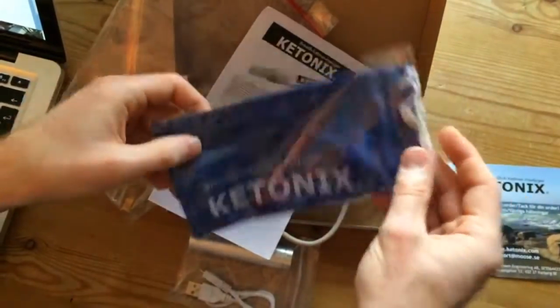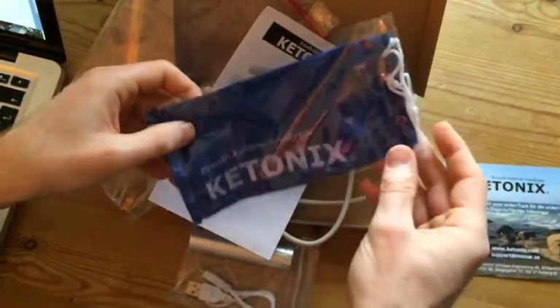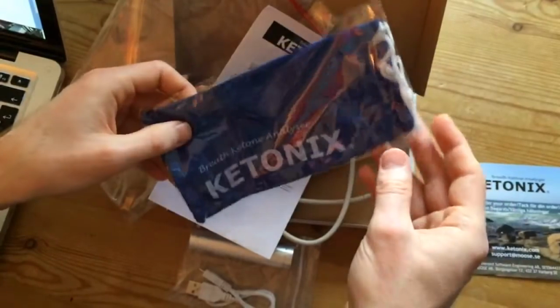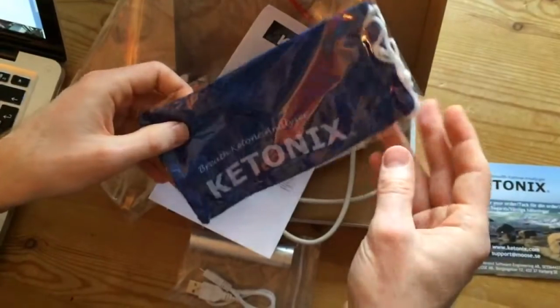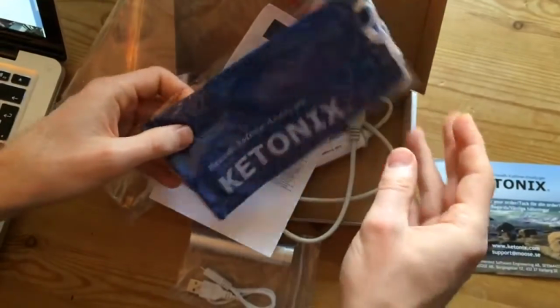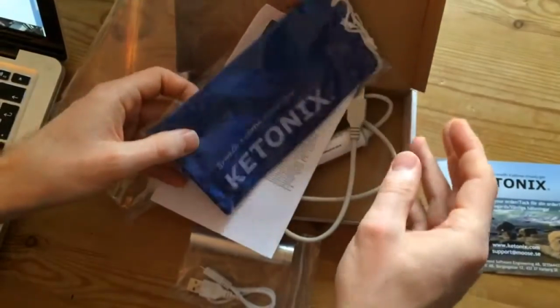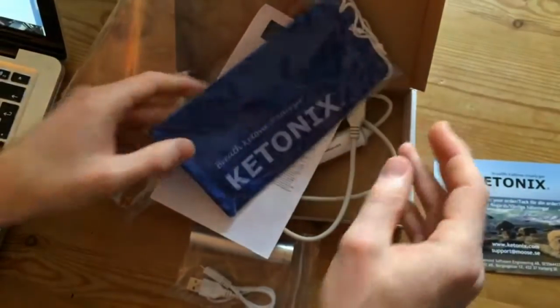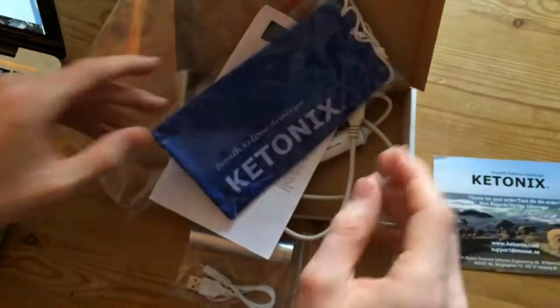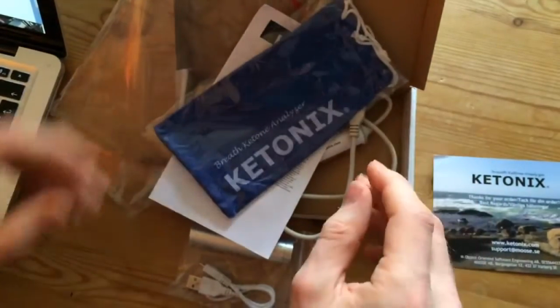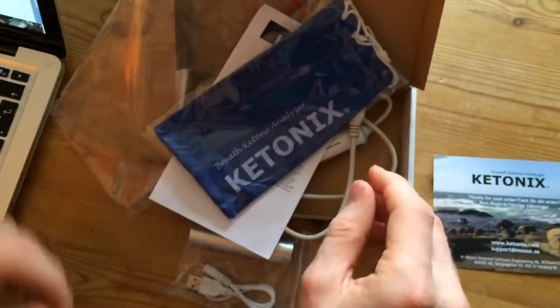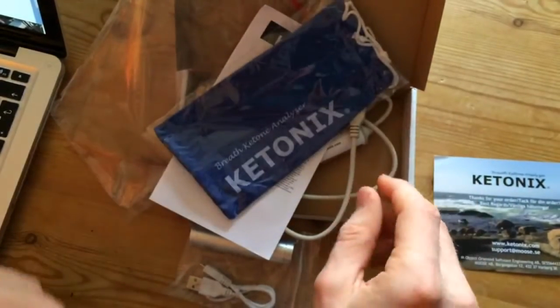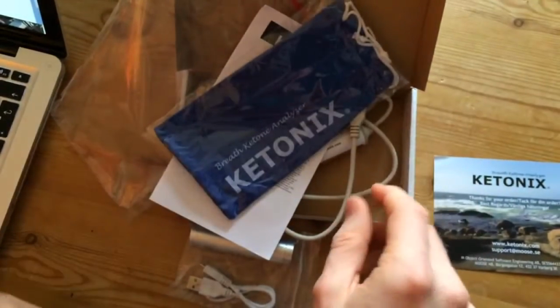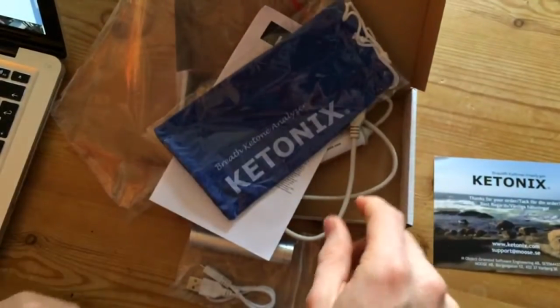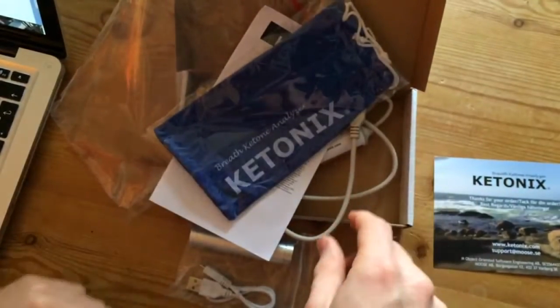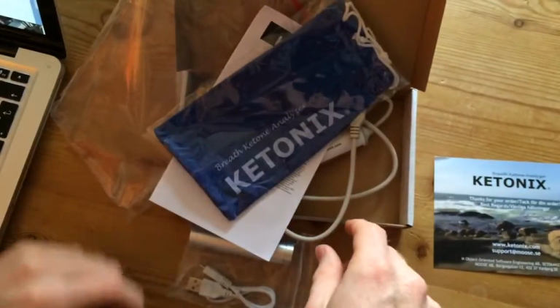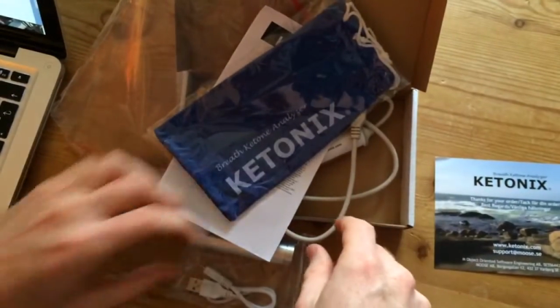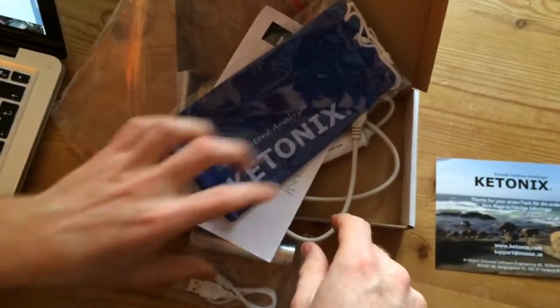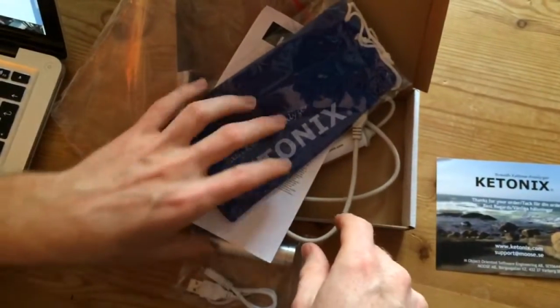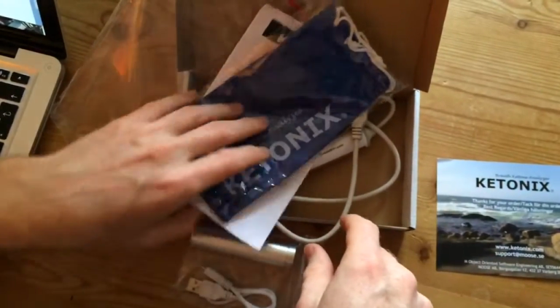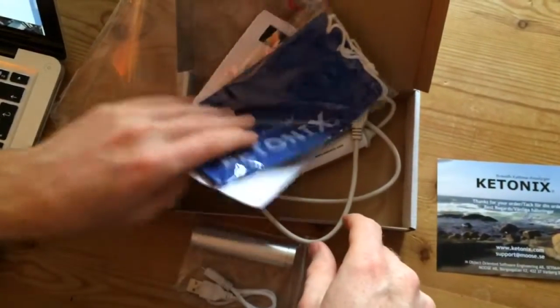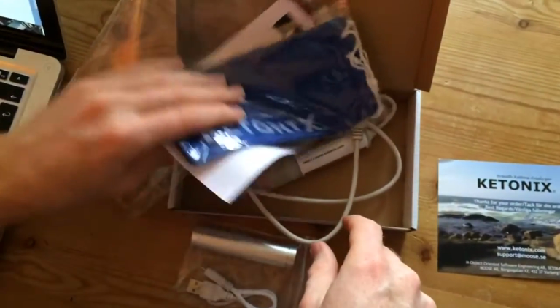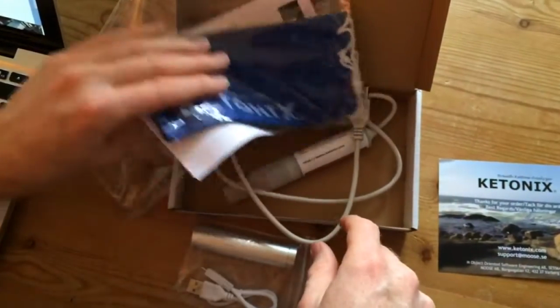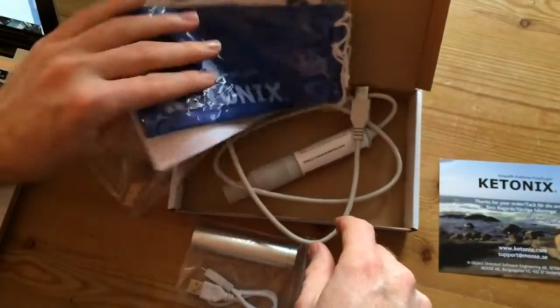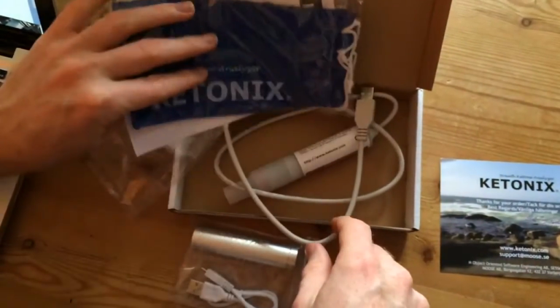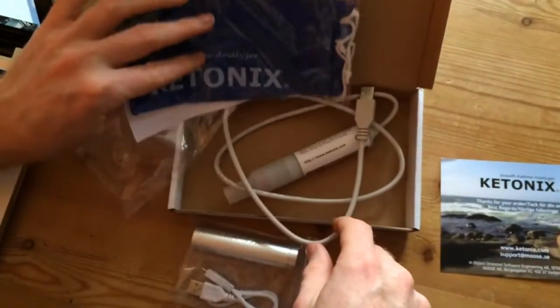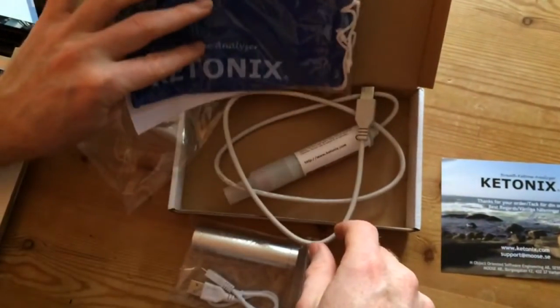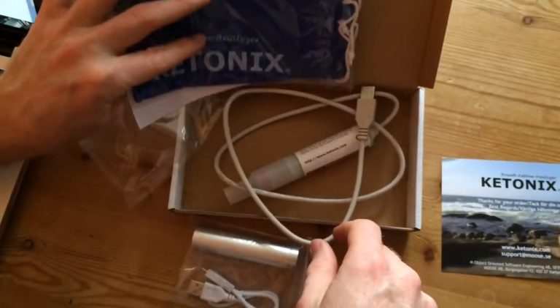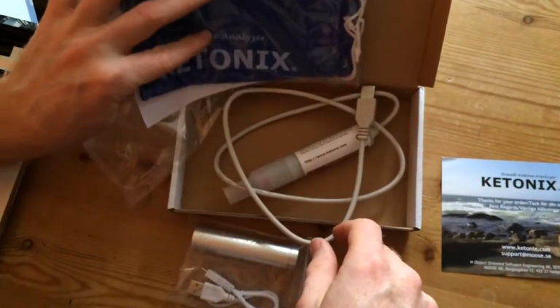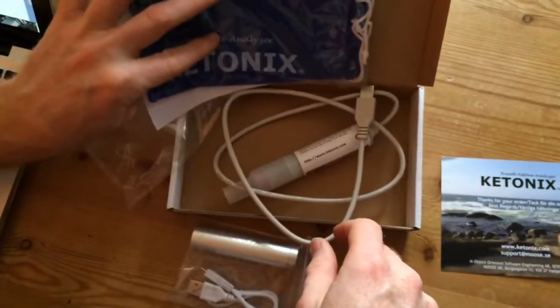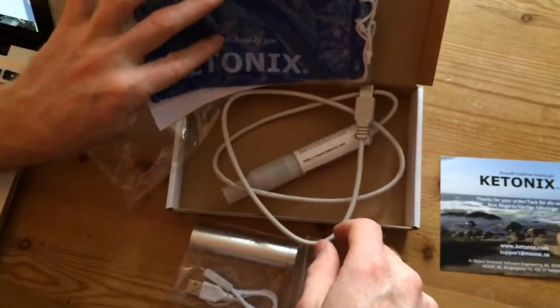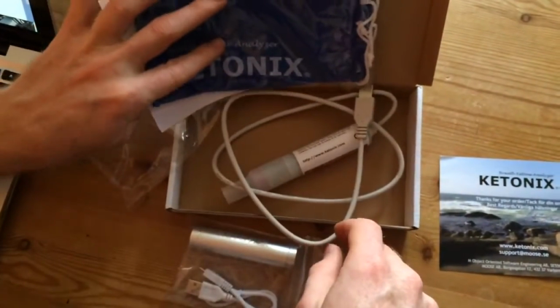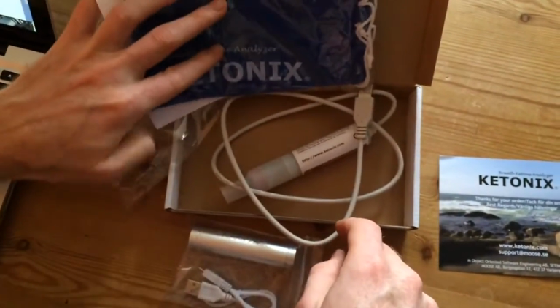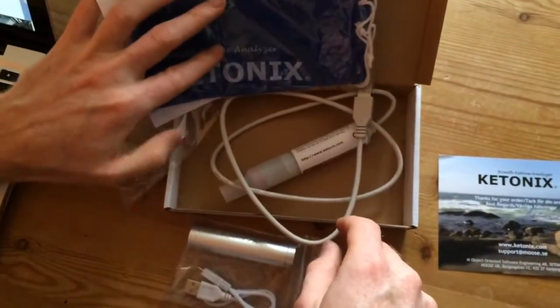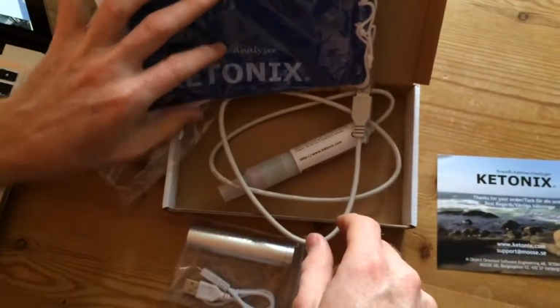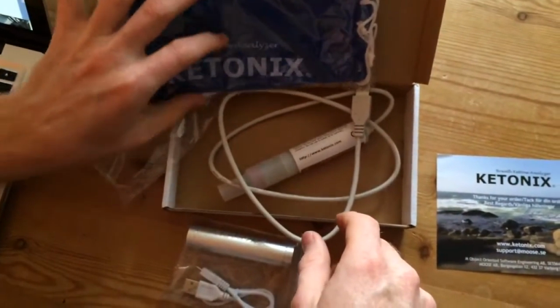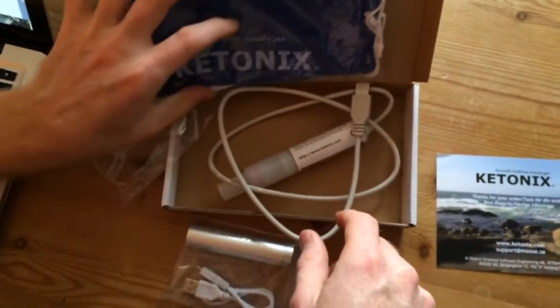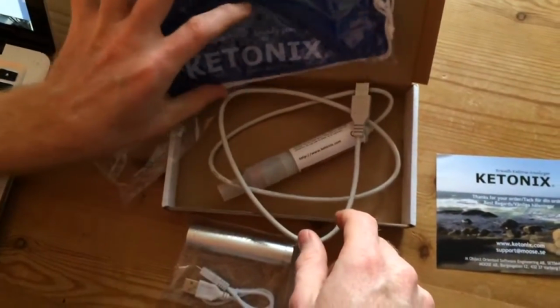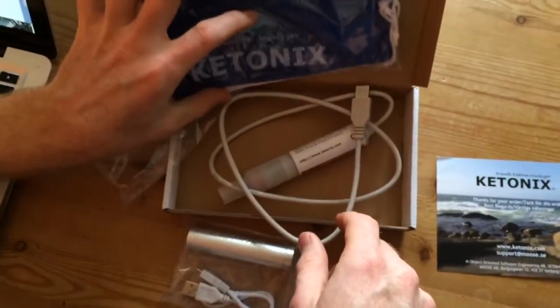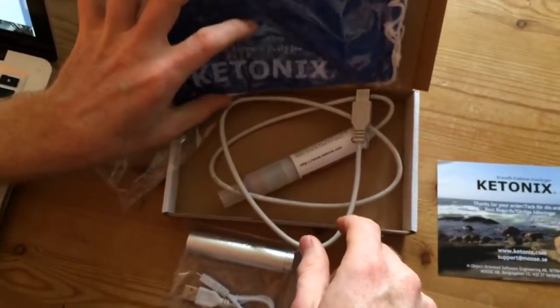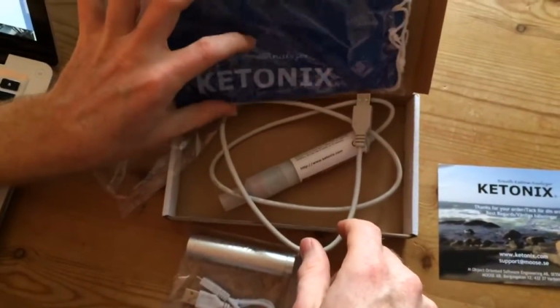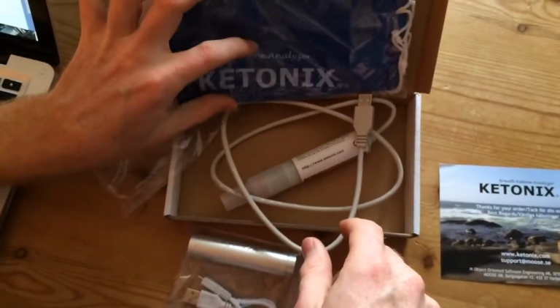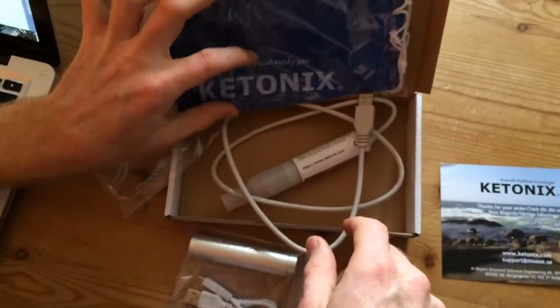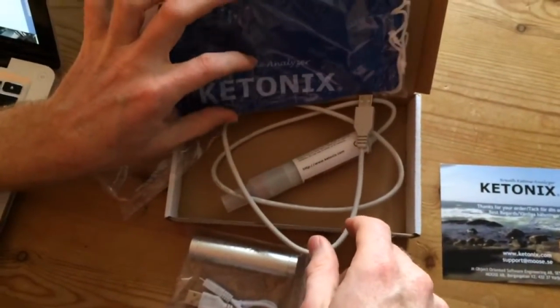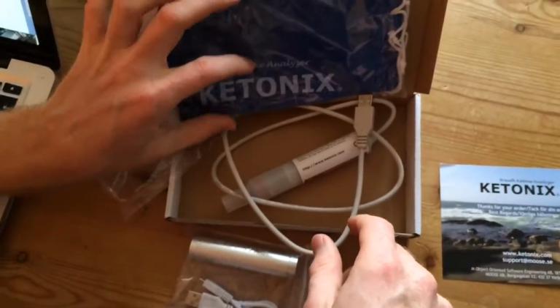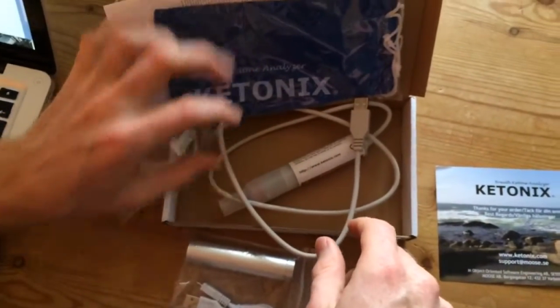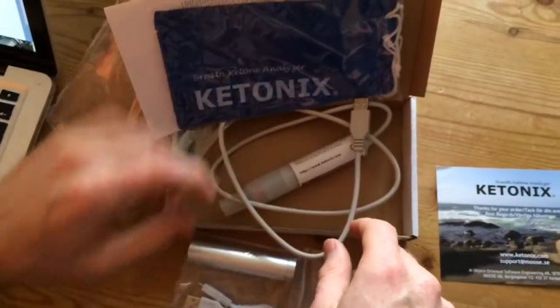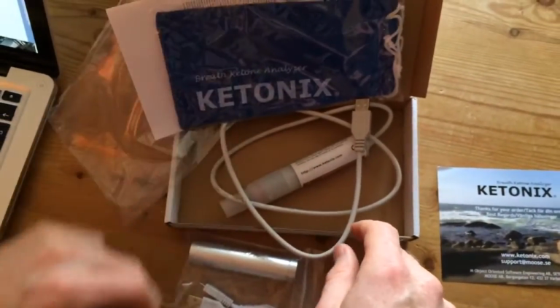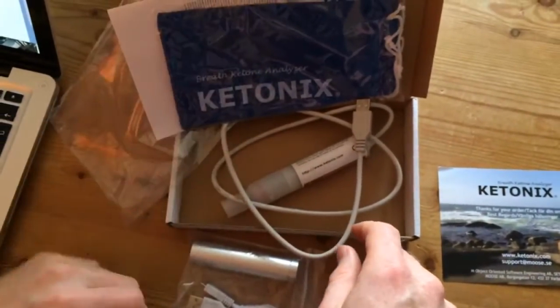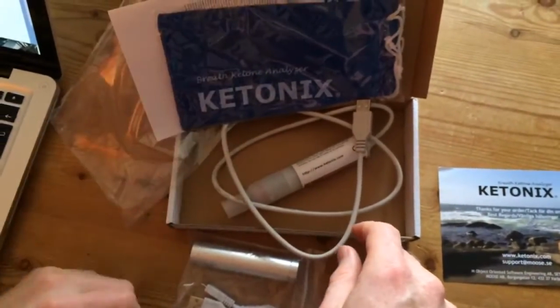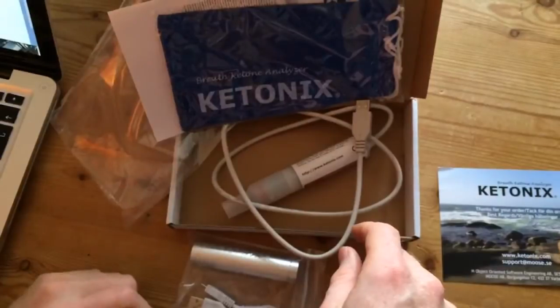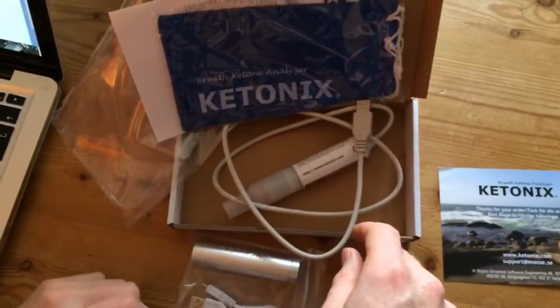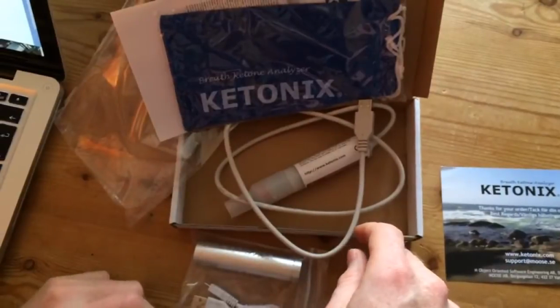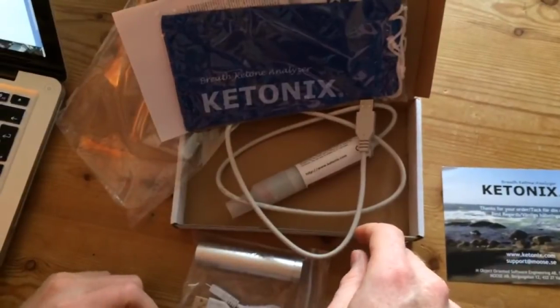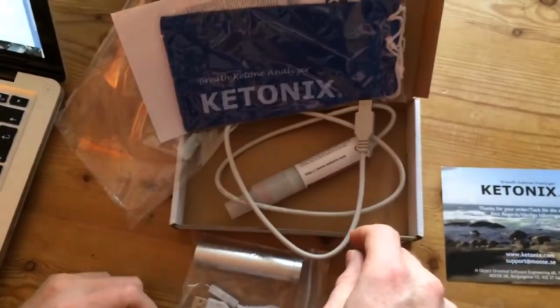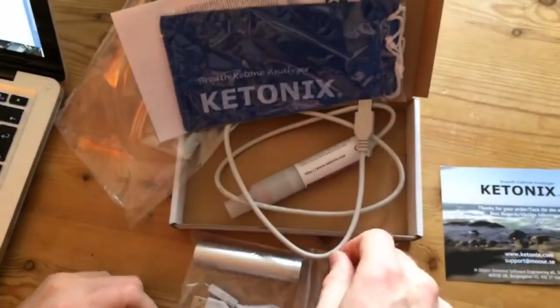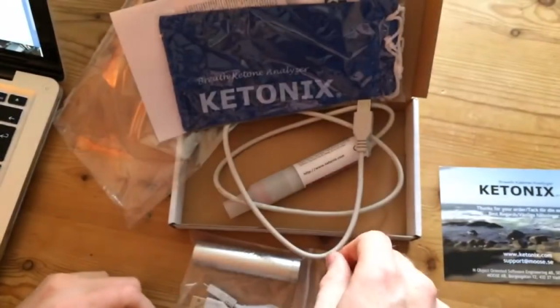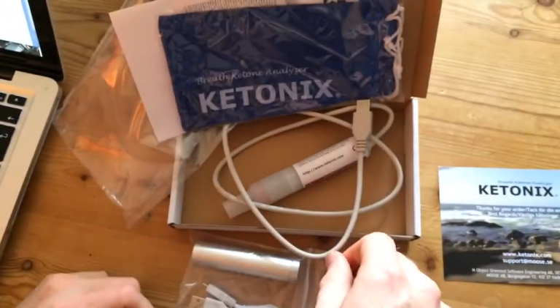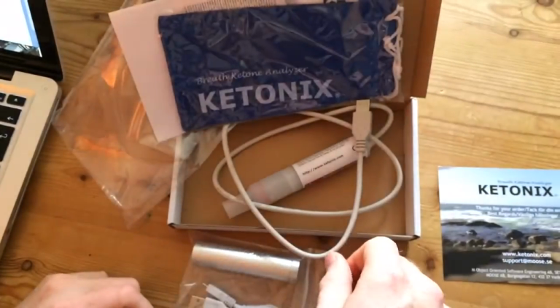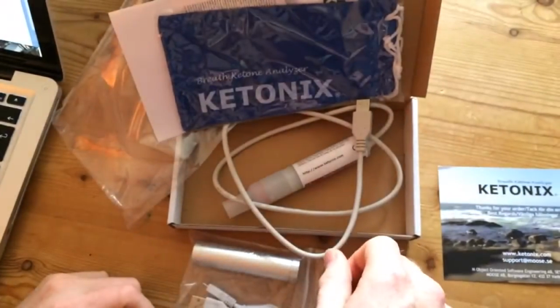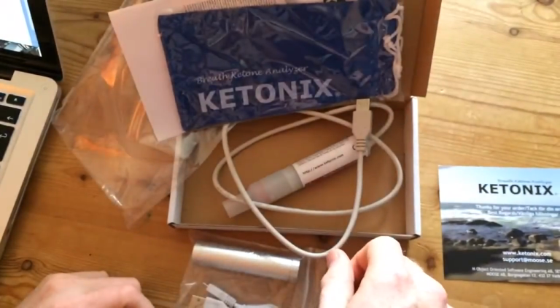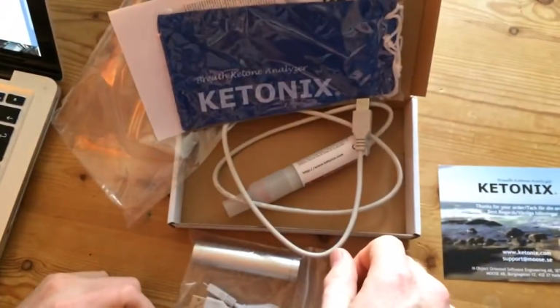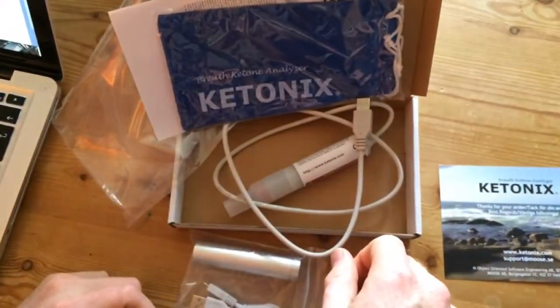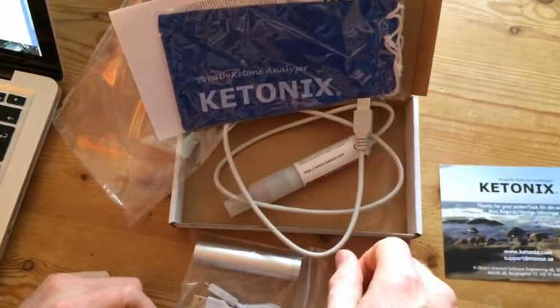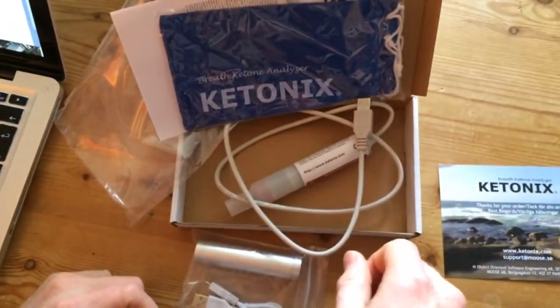So I'll be doing a review of this and just trying to see if I am in nutritional ketosis in another video.